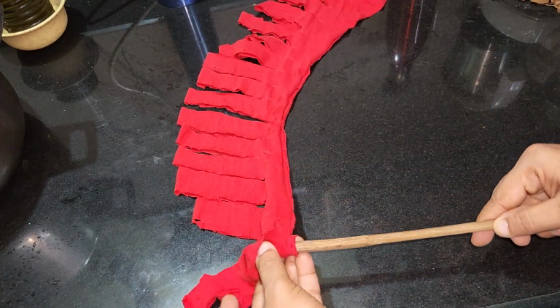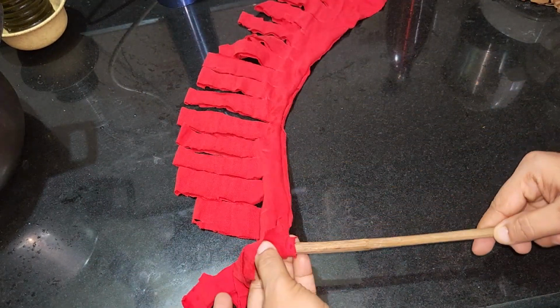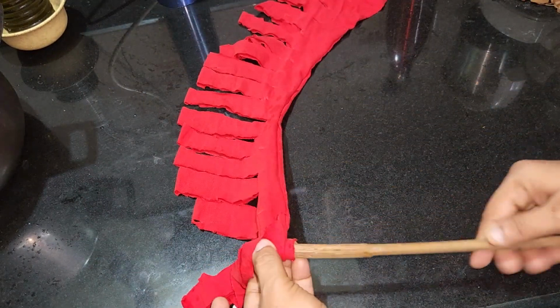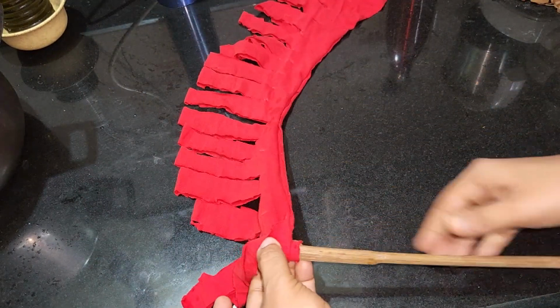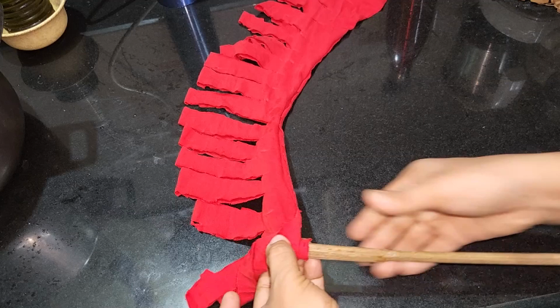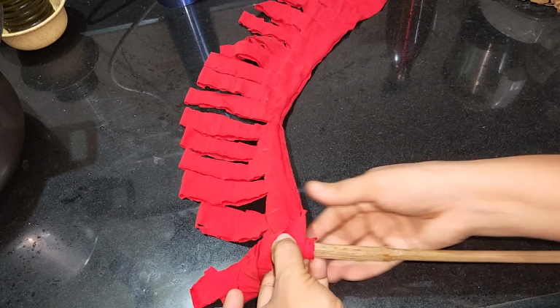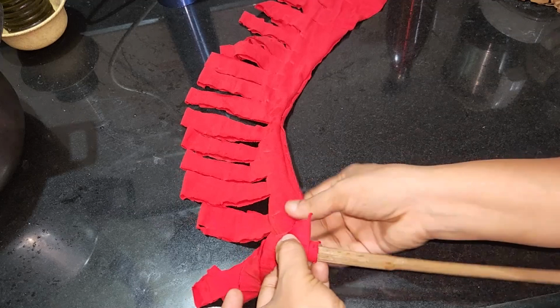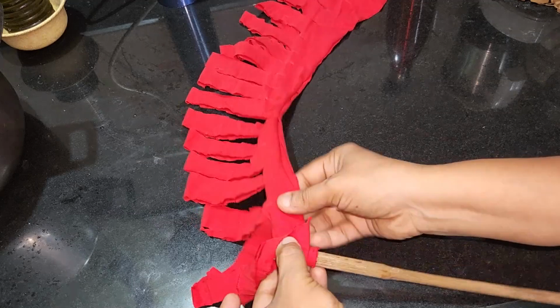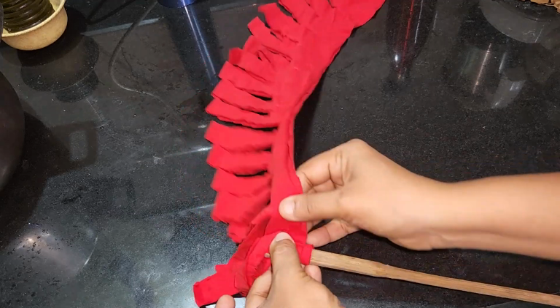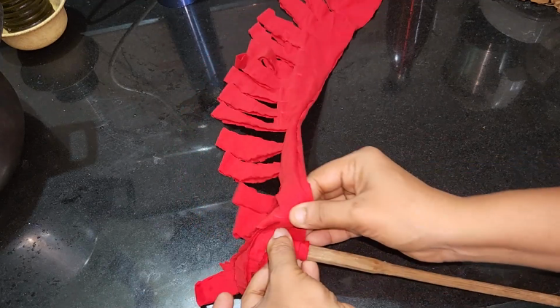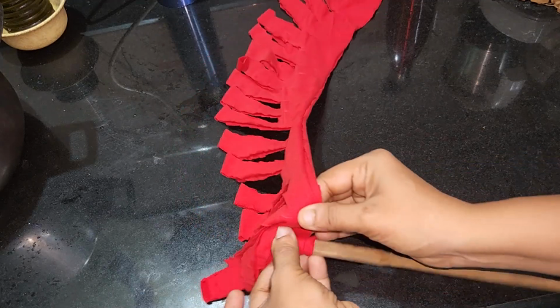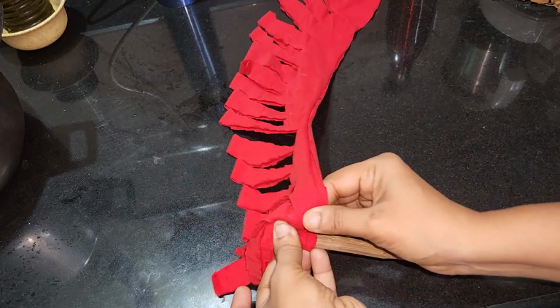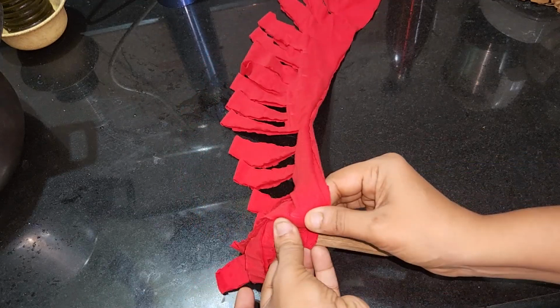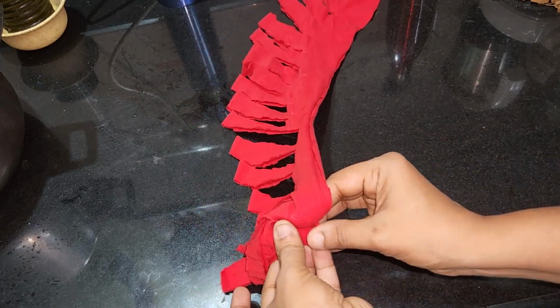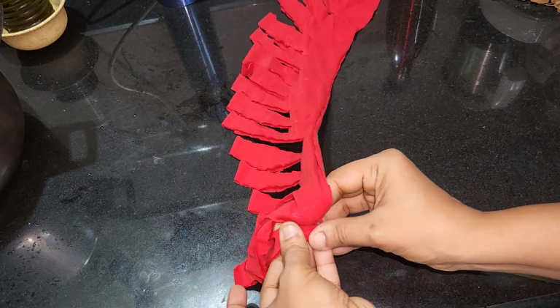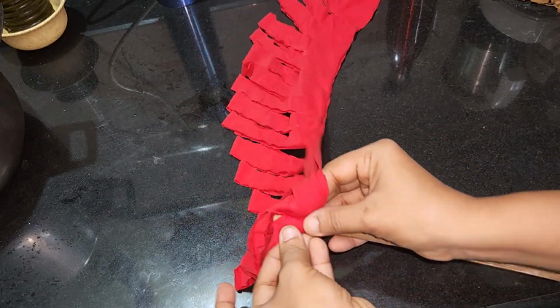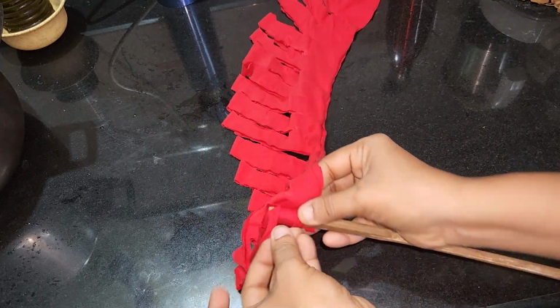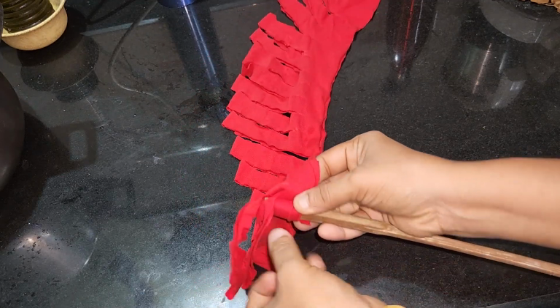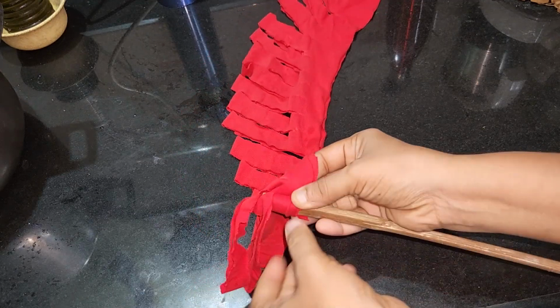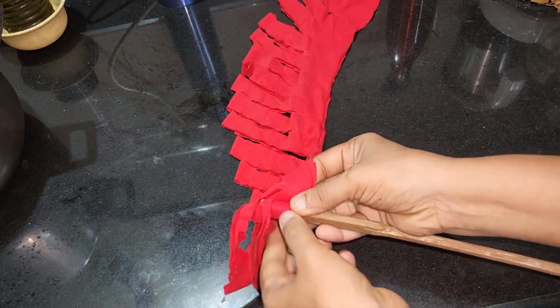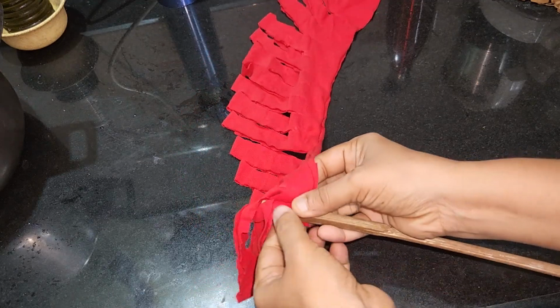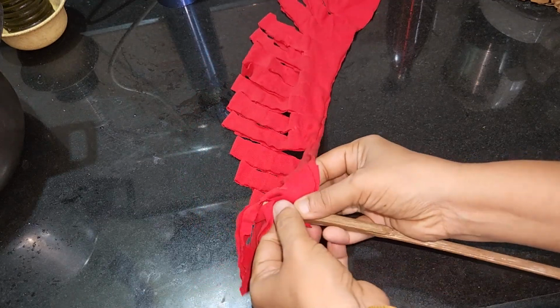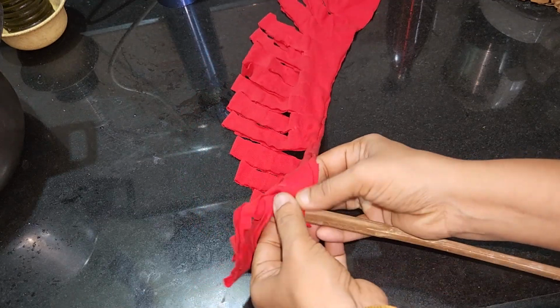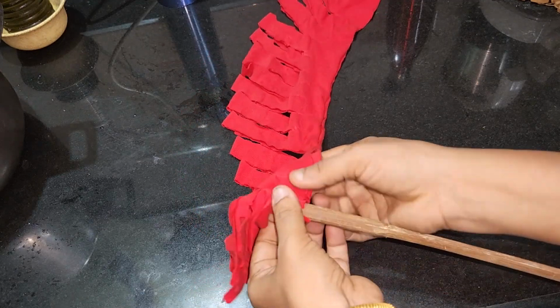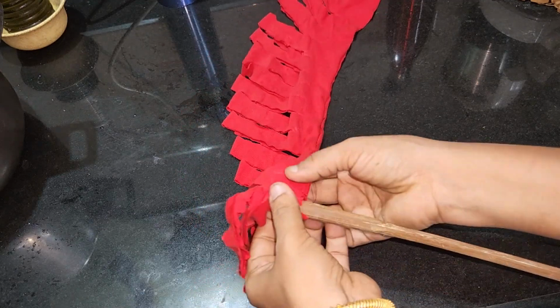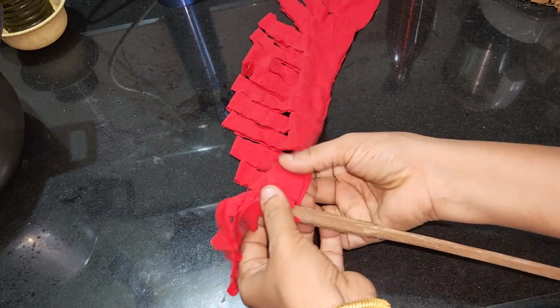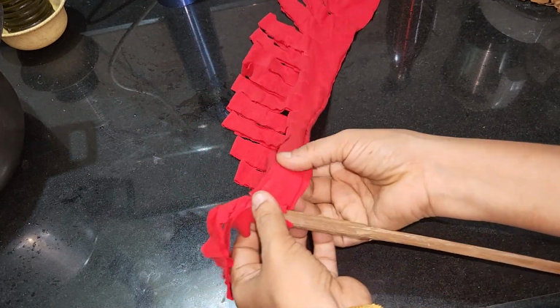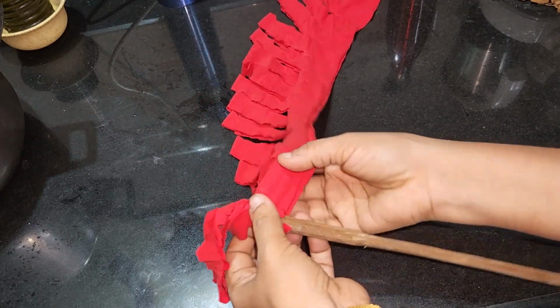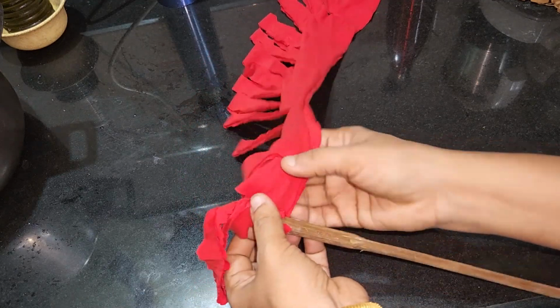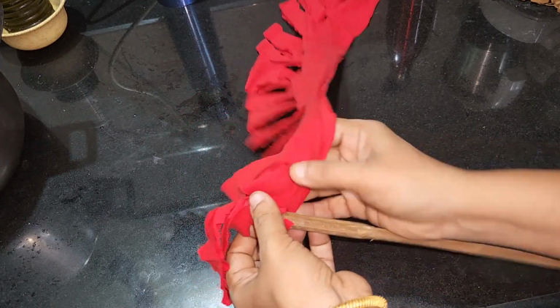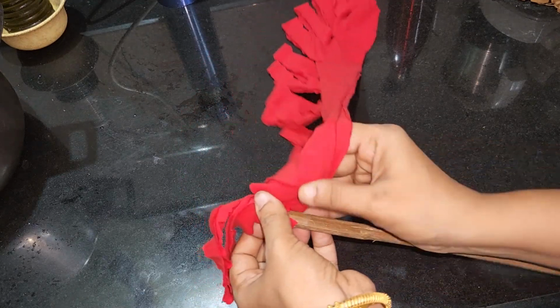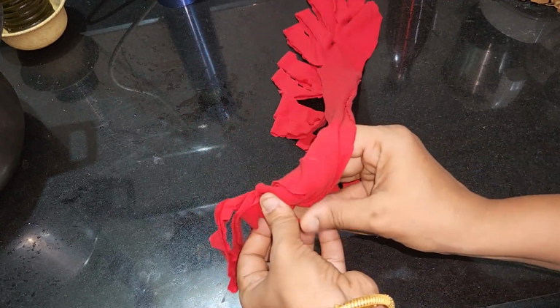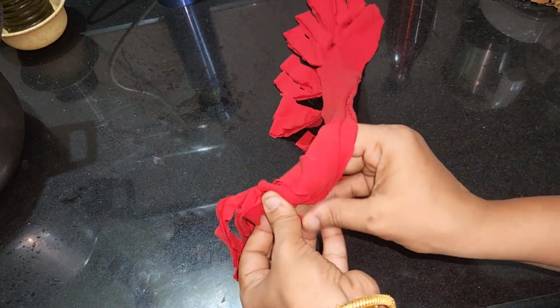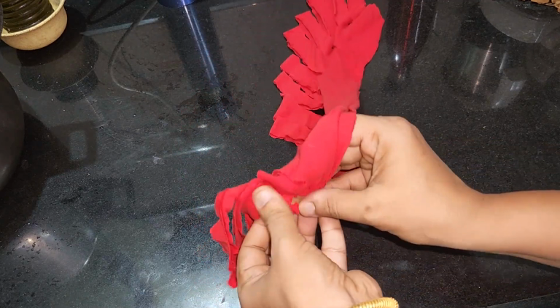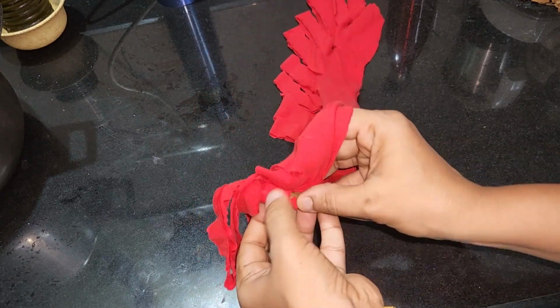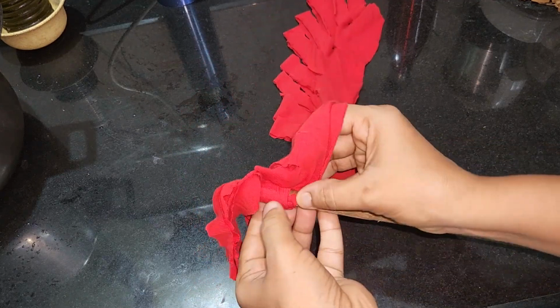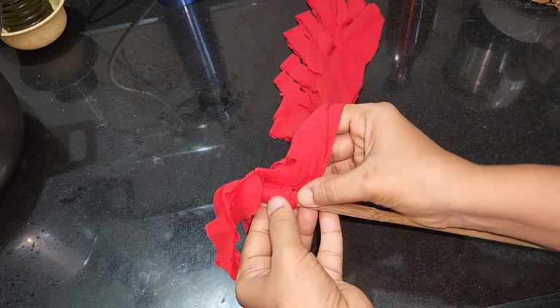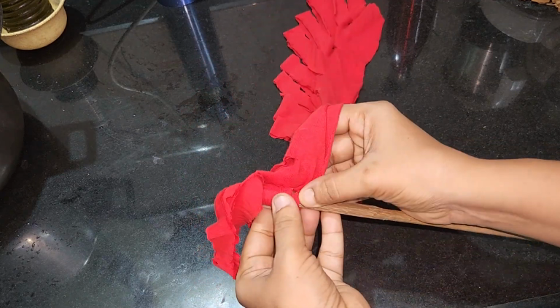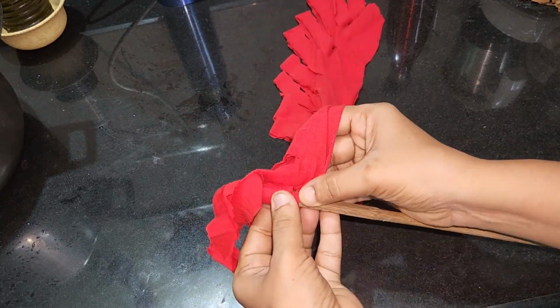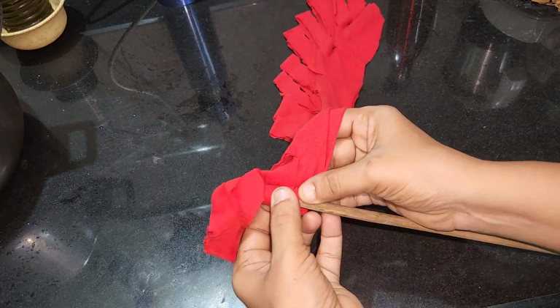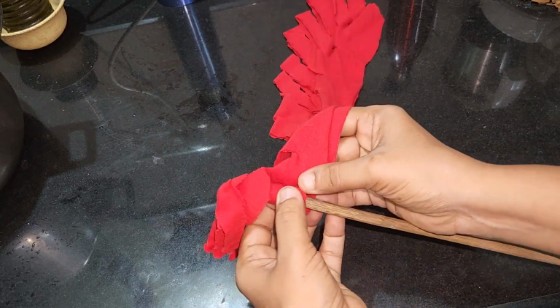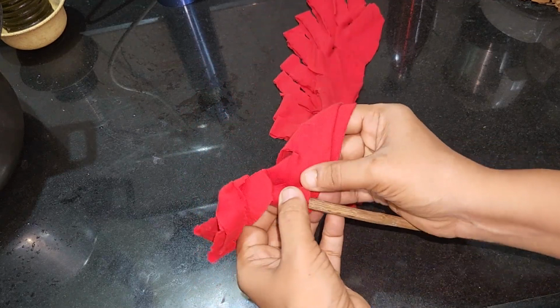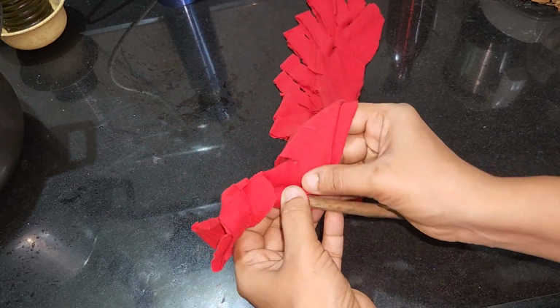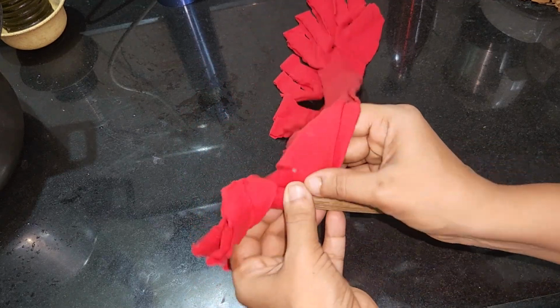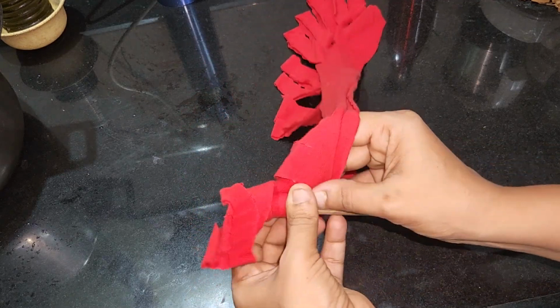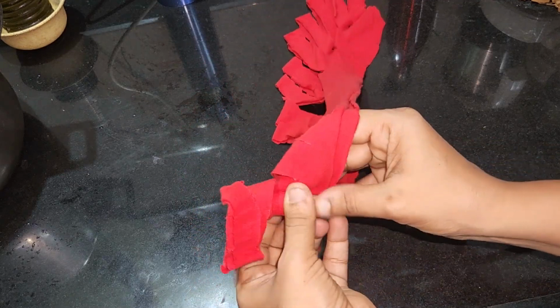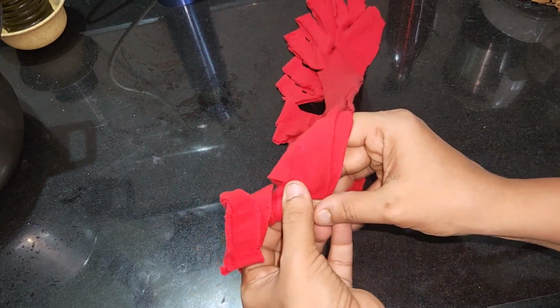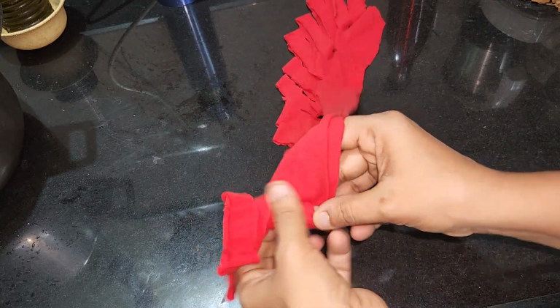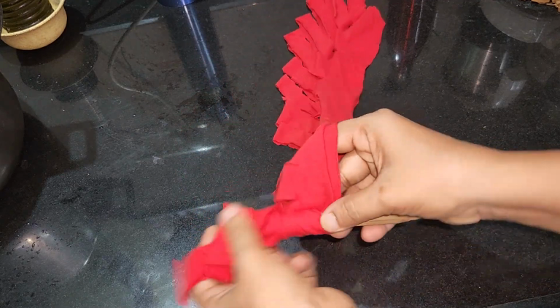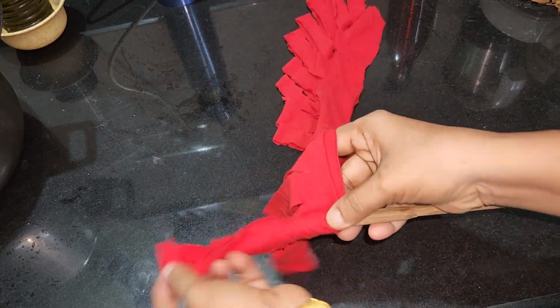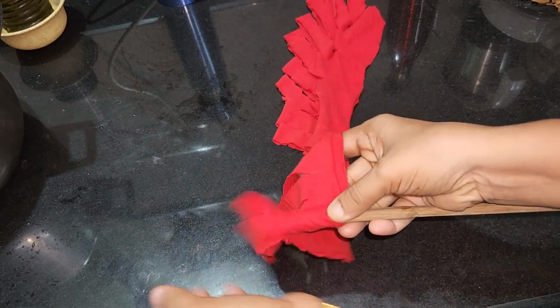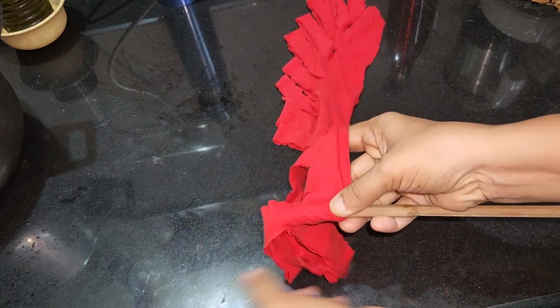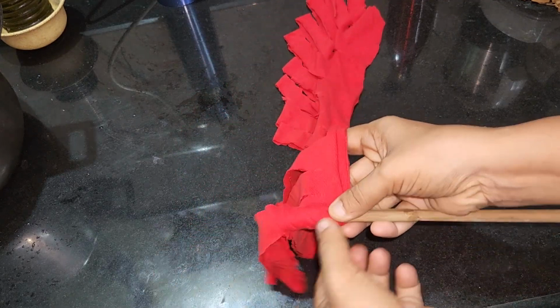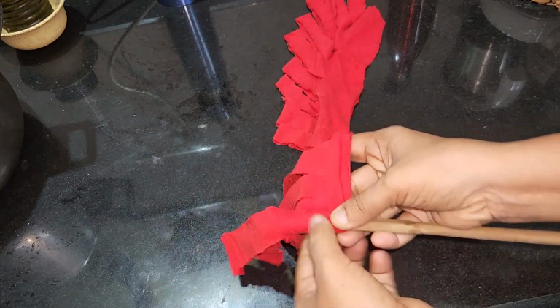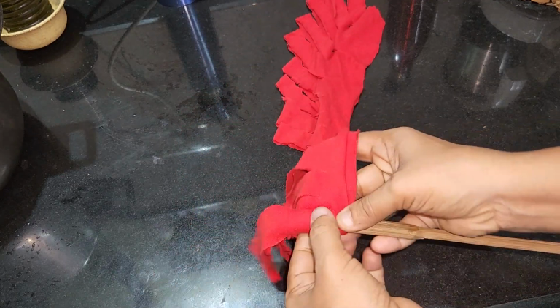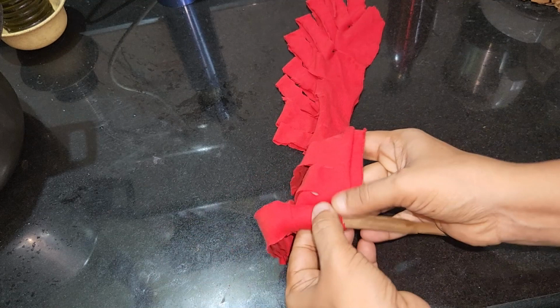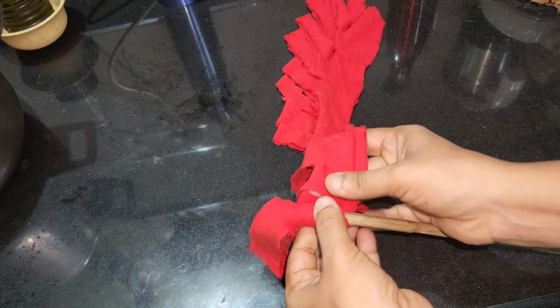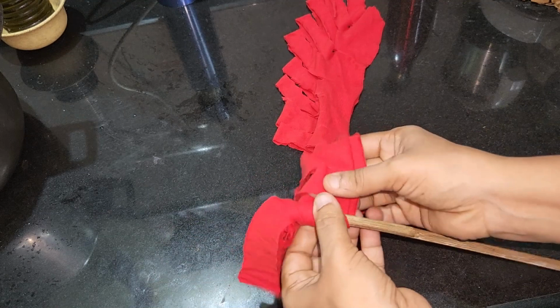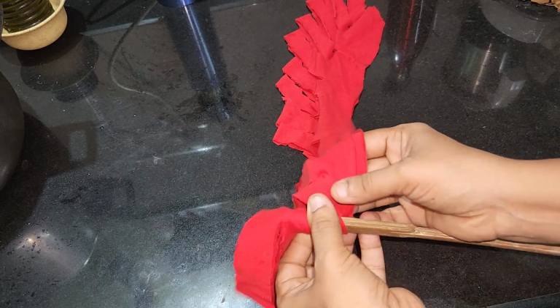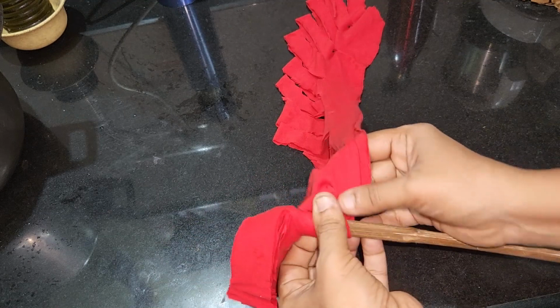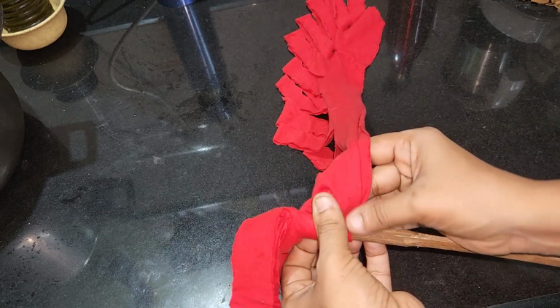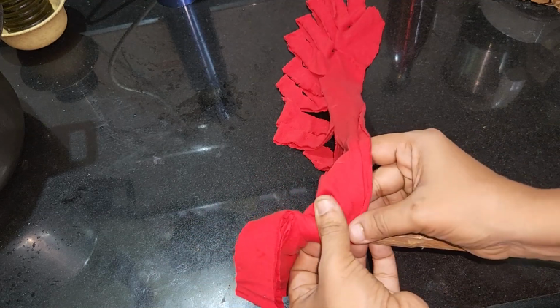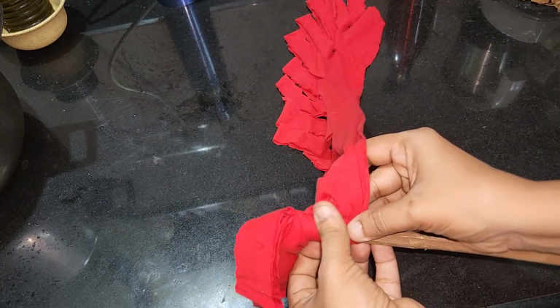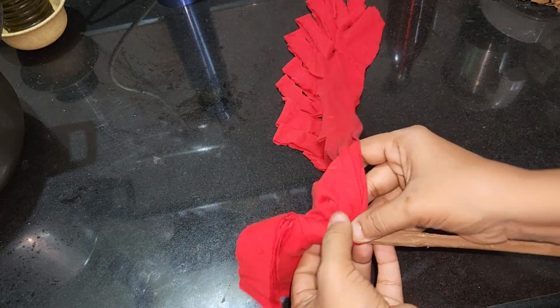Then we will cut it. We will cut it. Now we will cut this round. Now we will cut it, then cut it from the top.